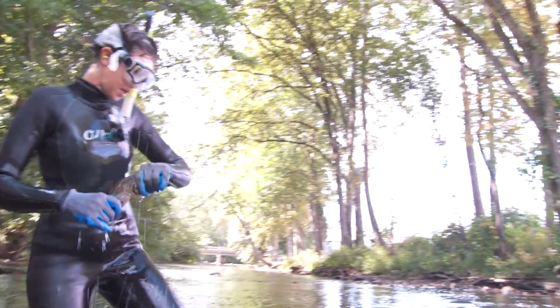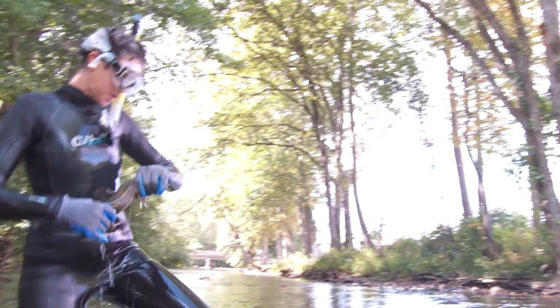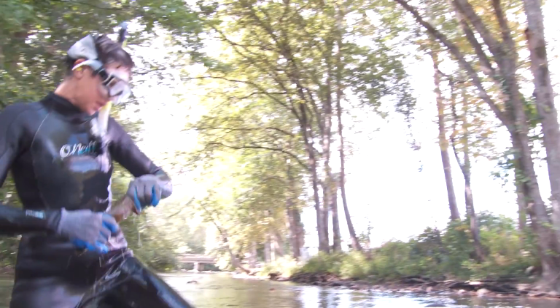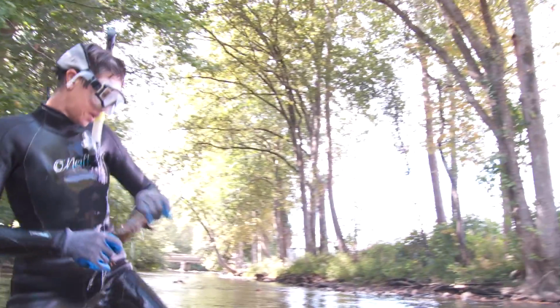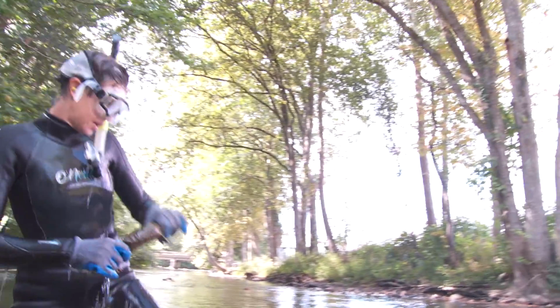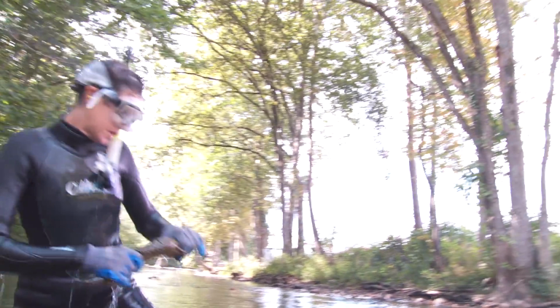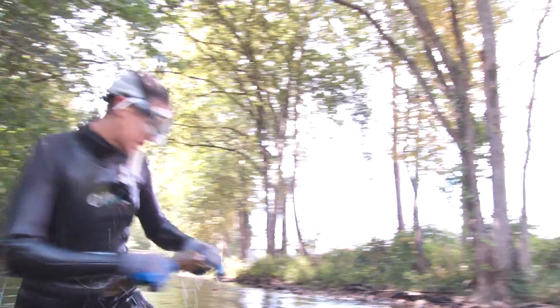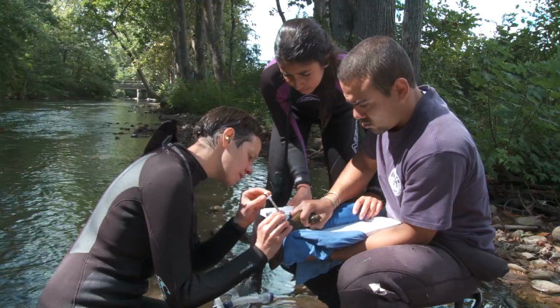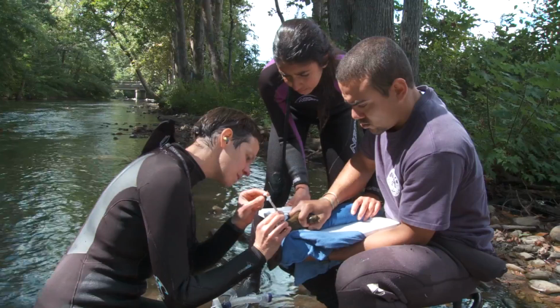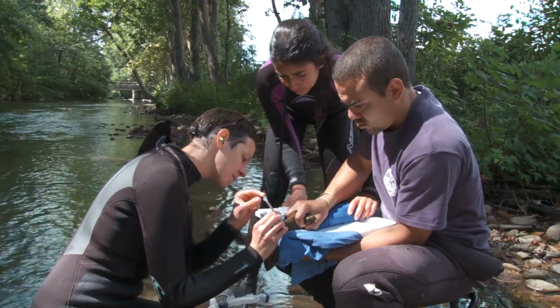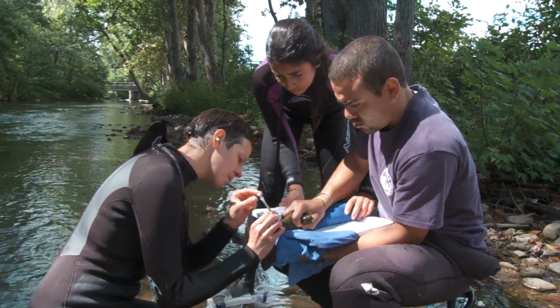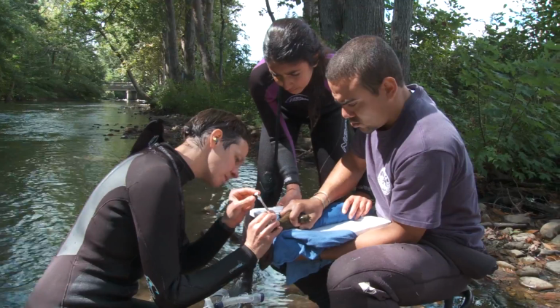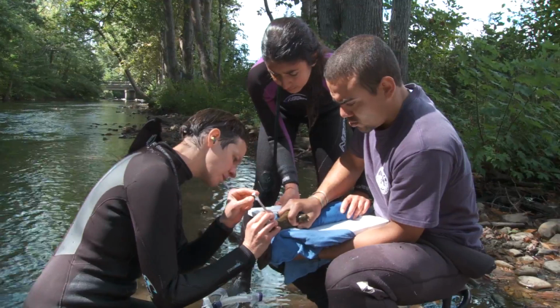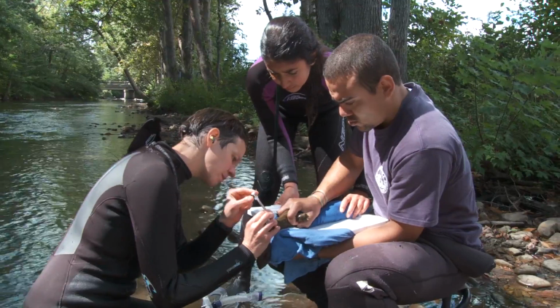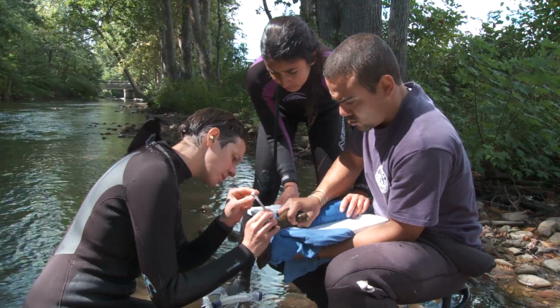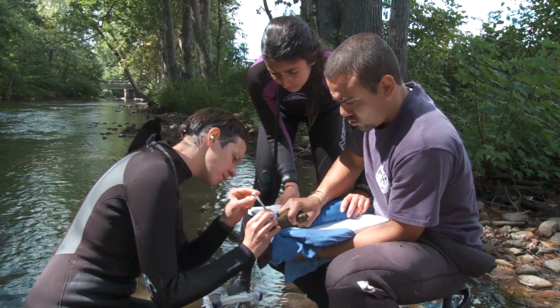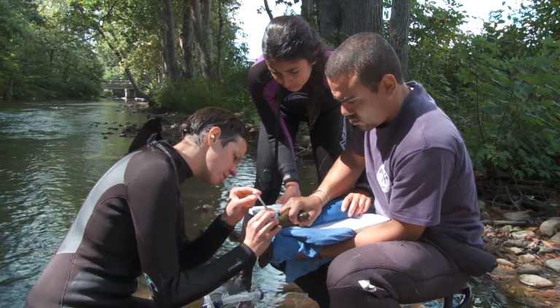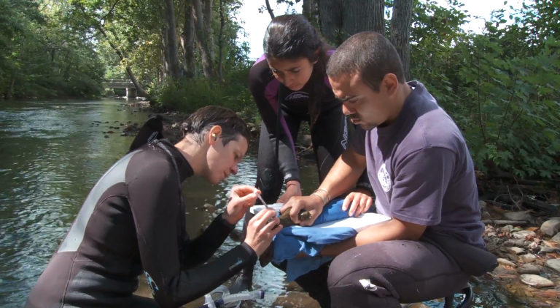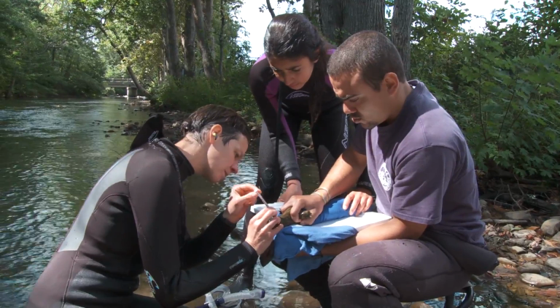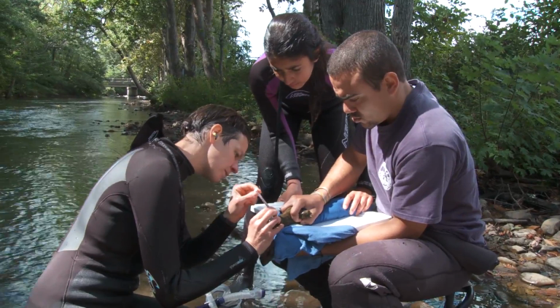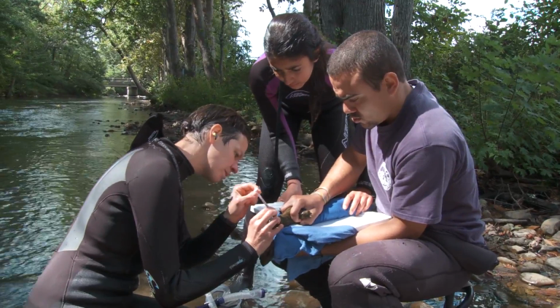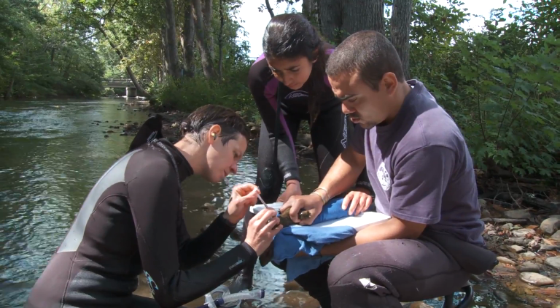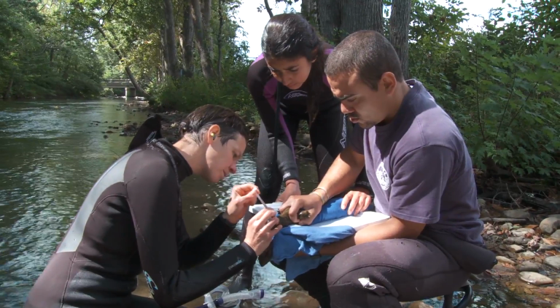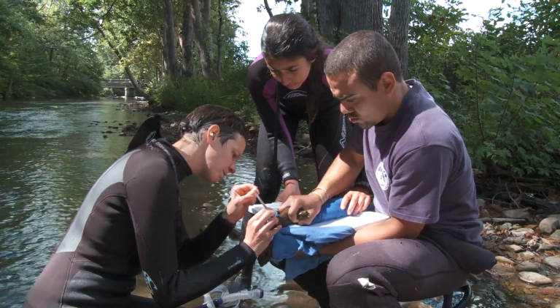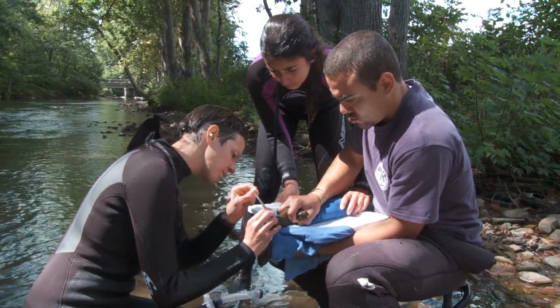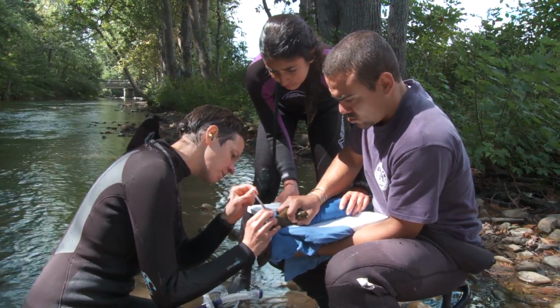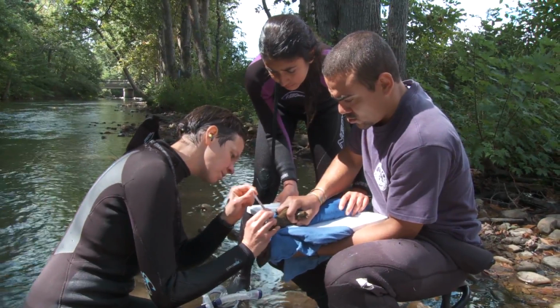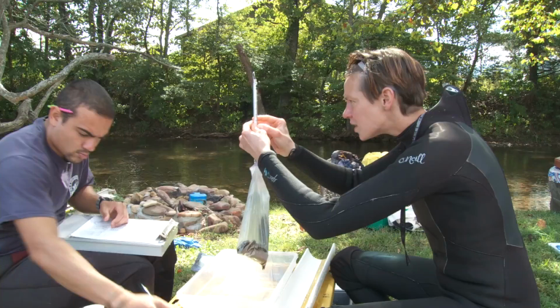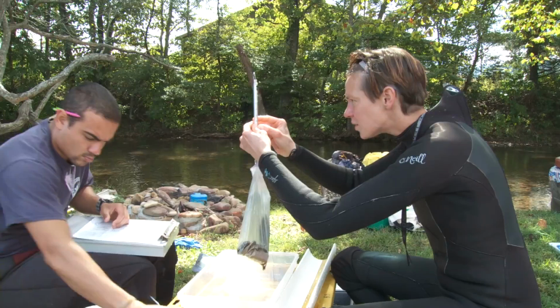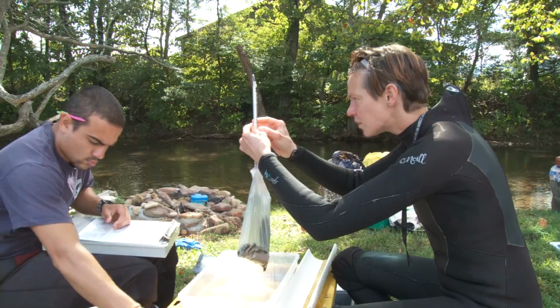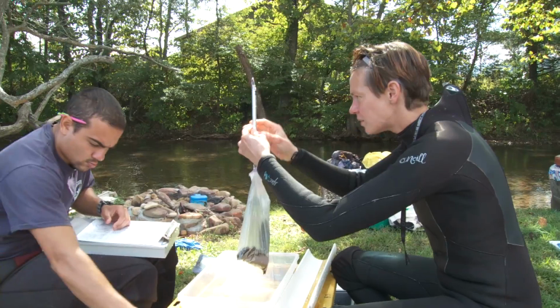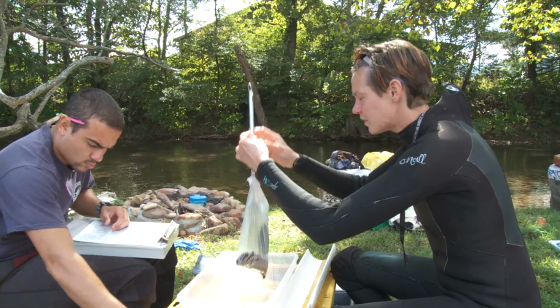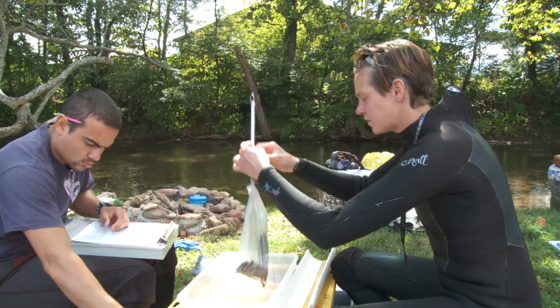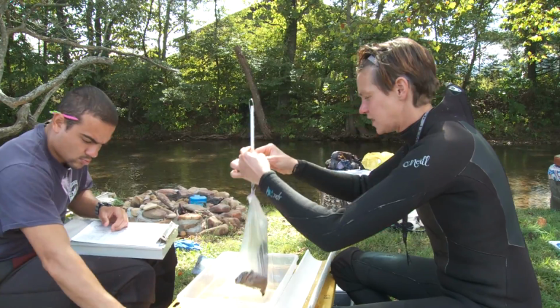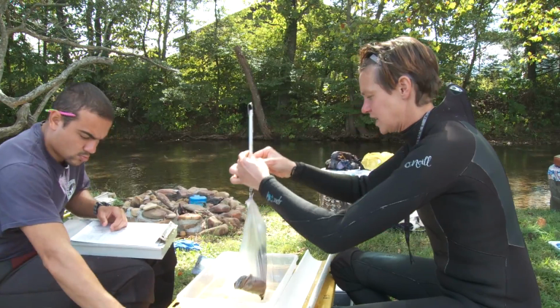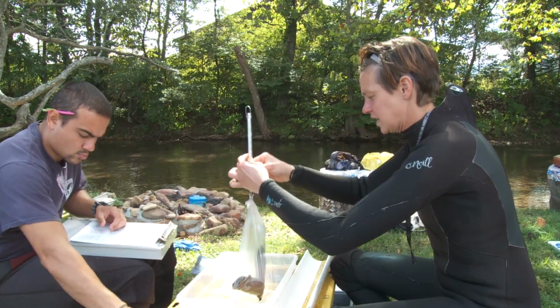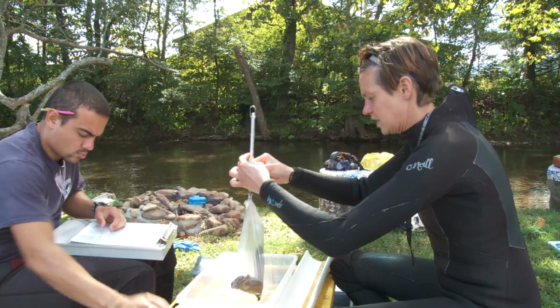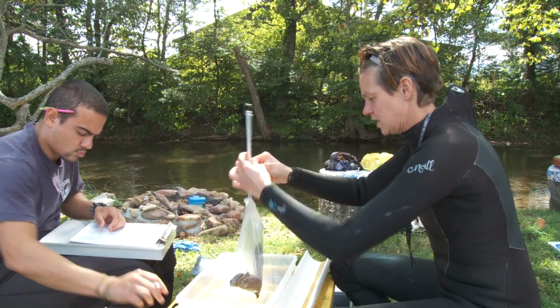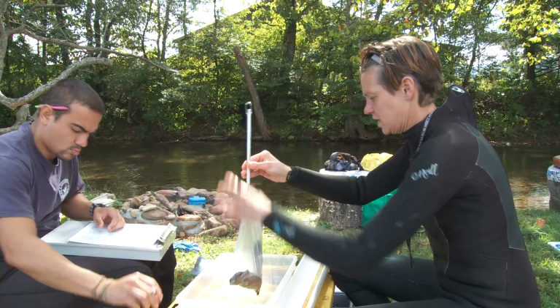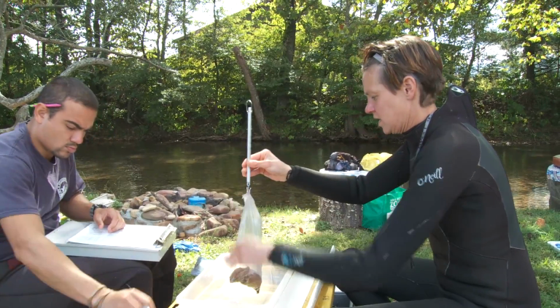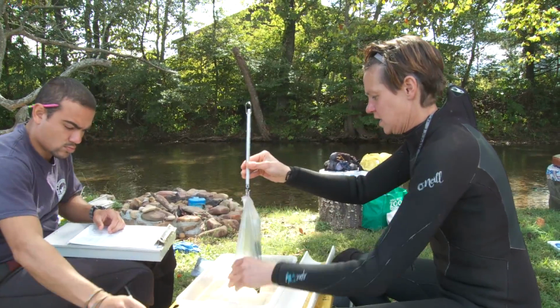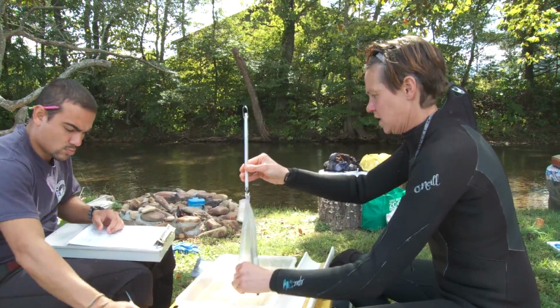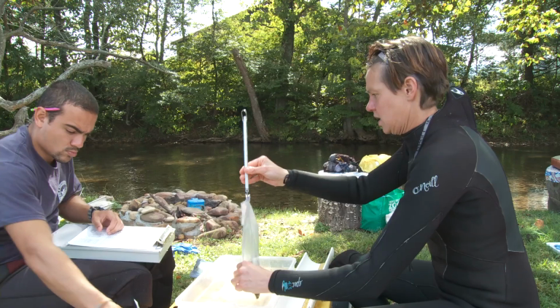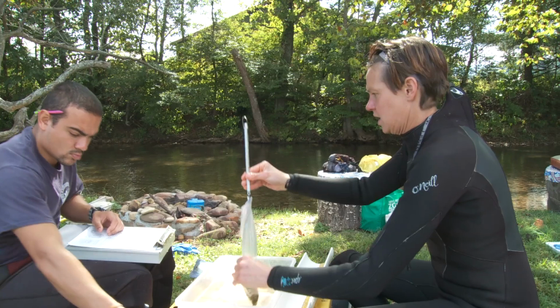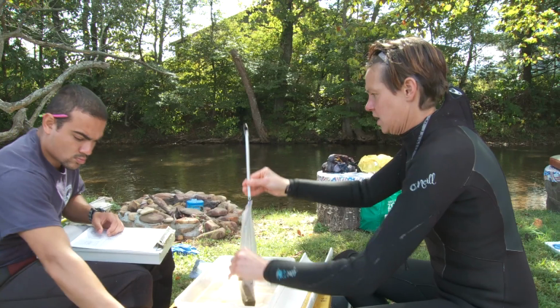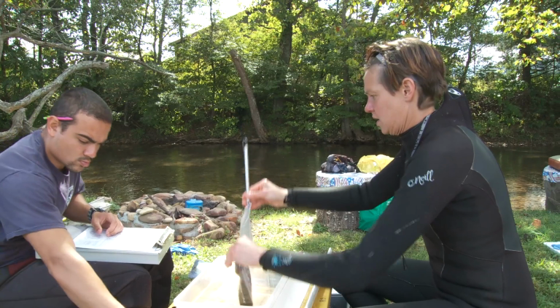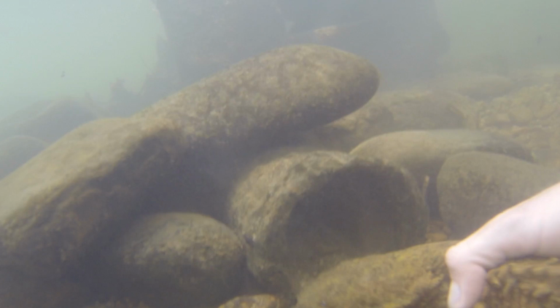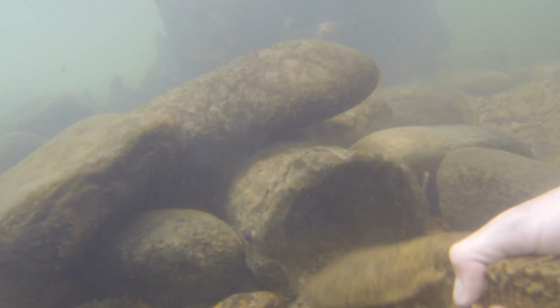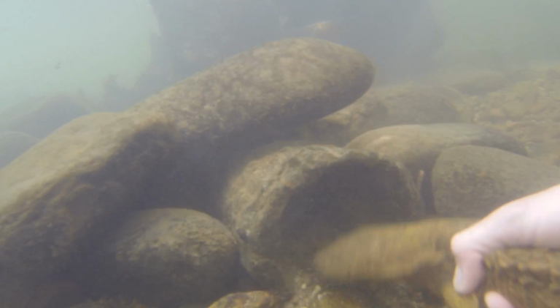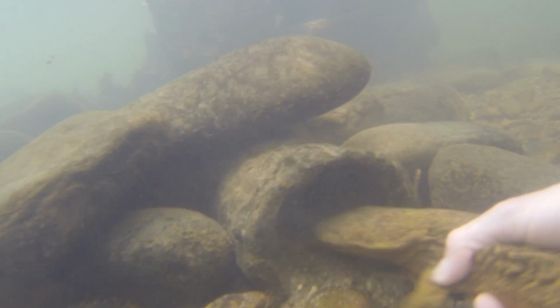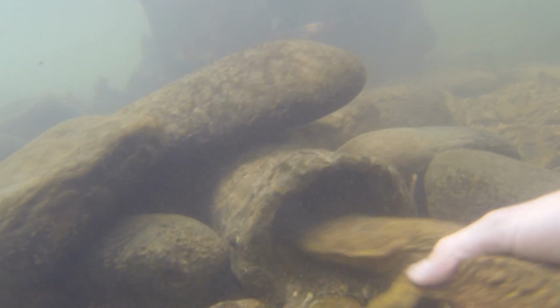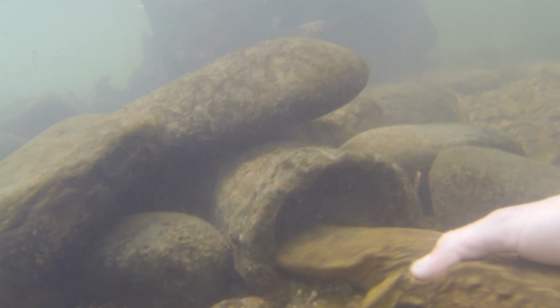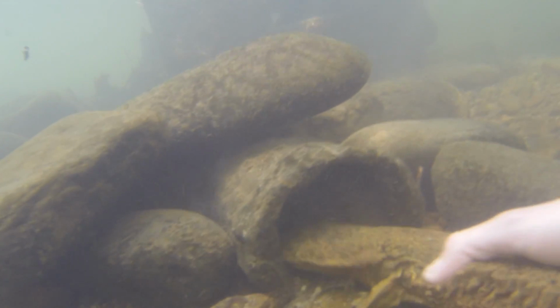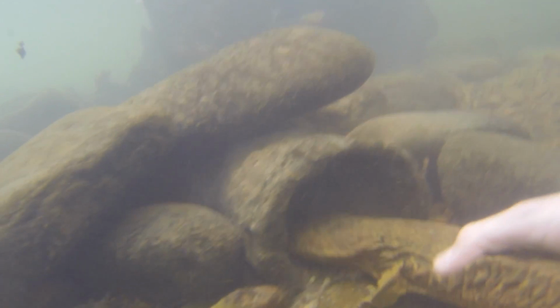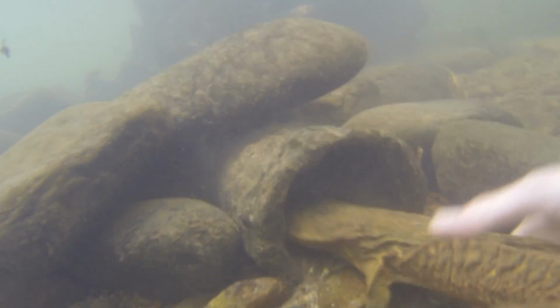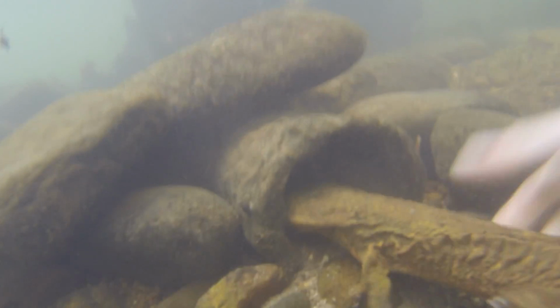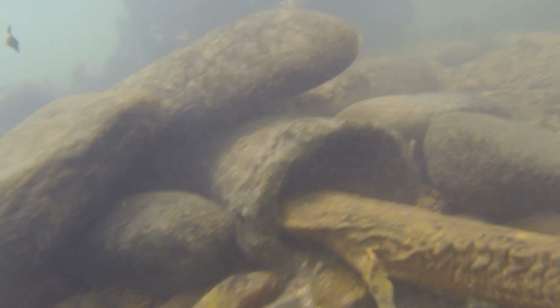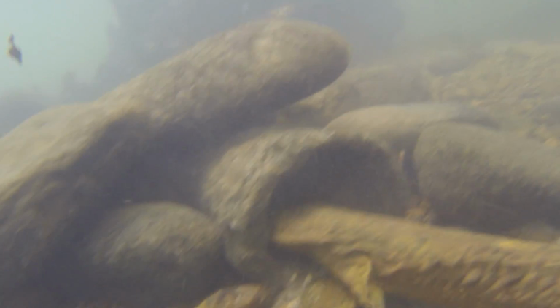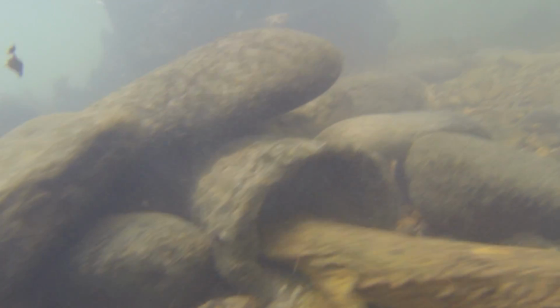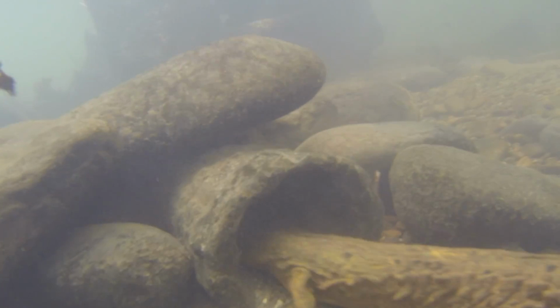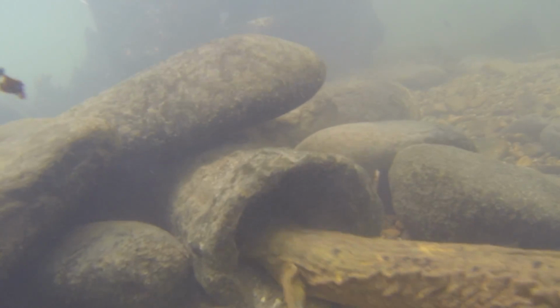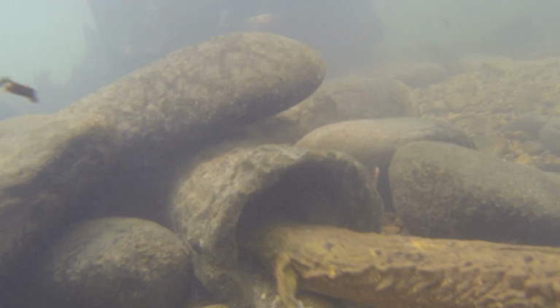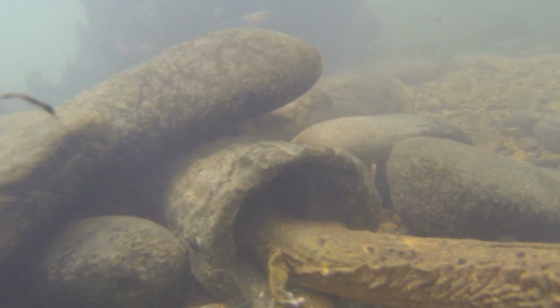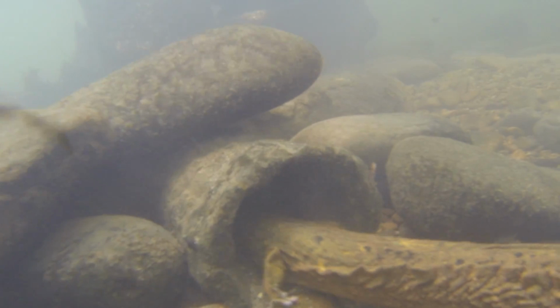We'll take a blood sample, mark, measure, and weigh each animal, then release it right back in the box where we found it.